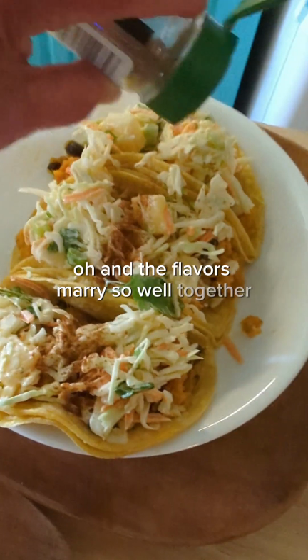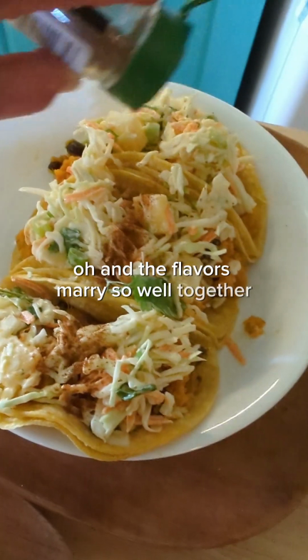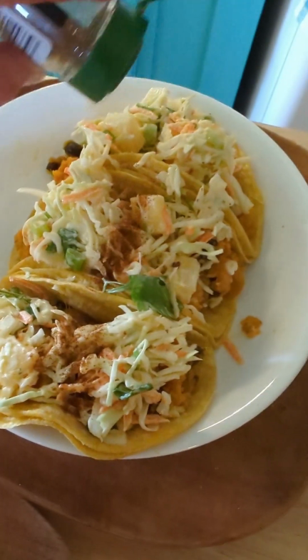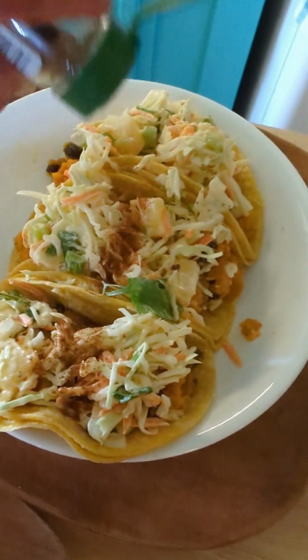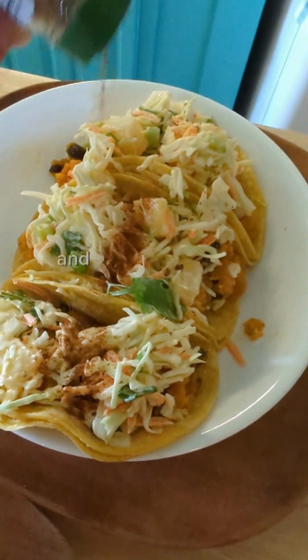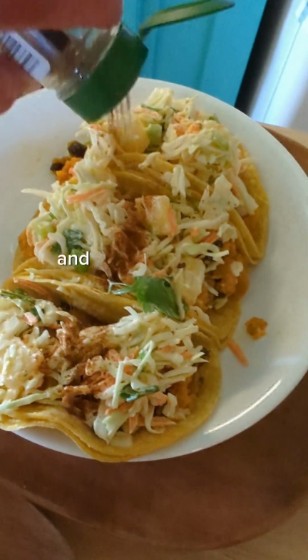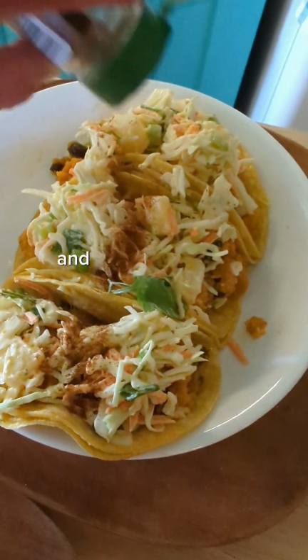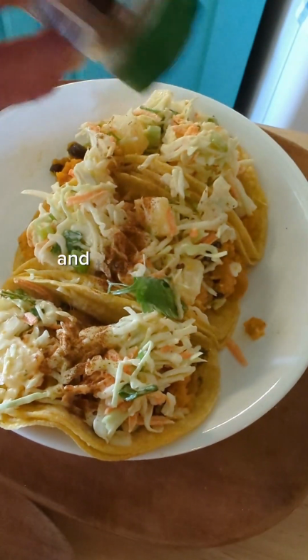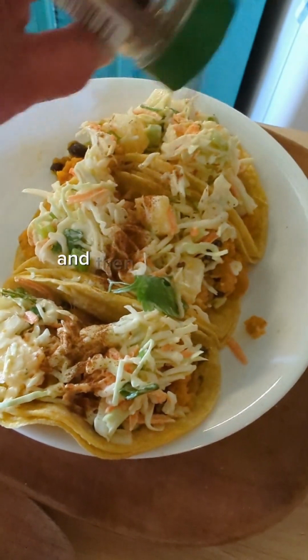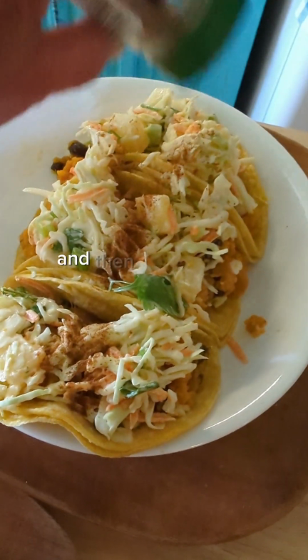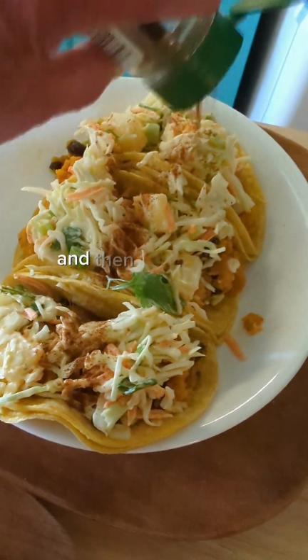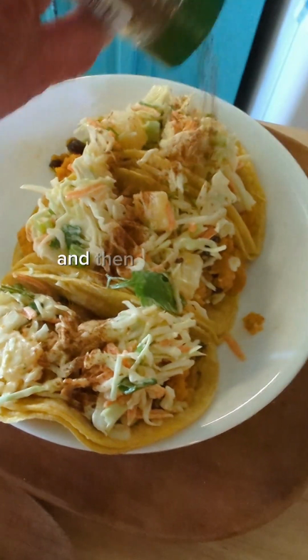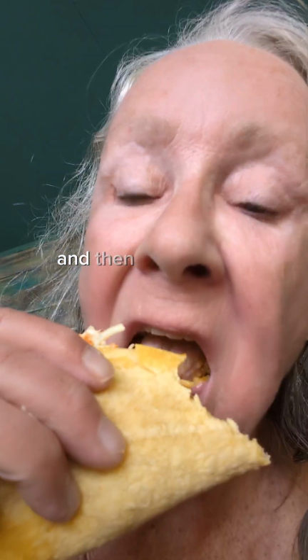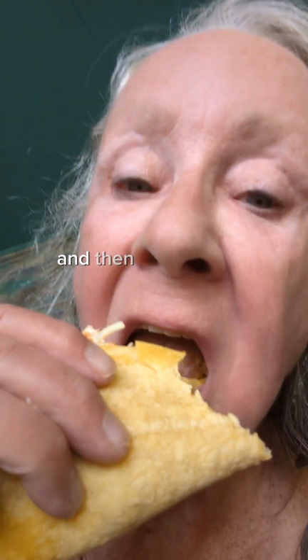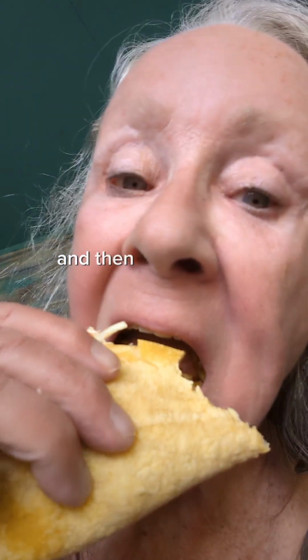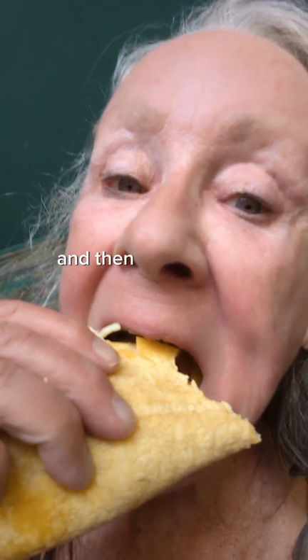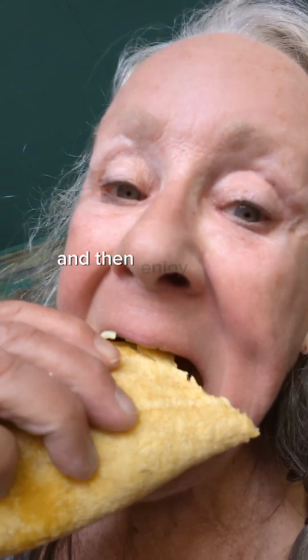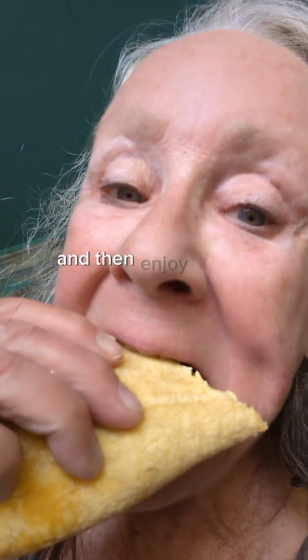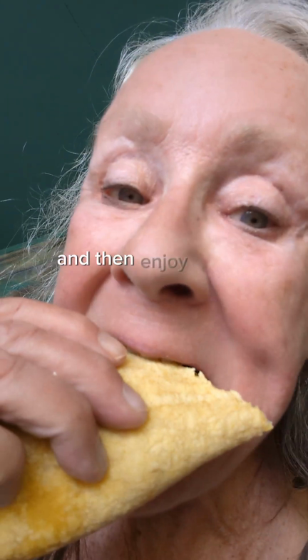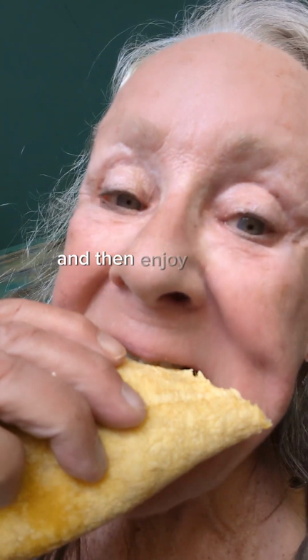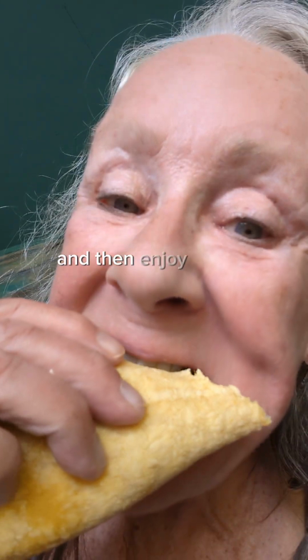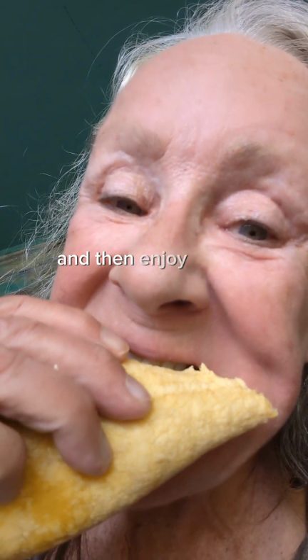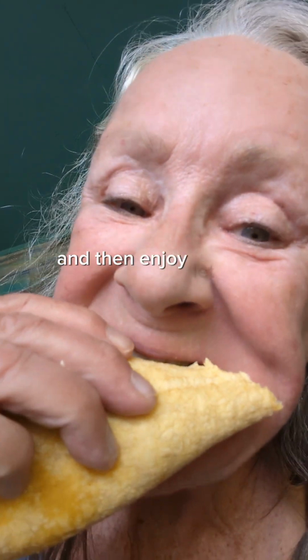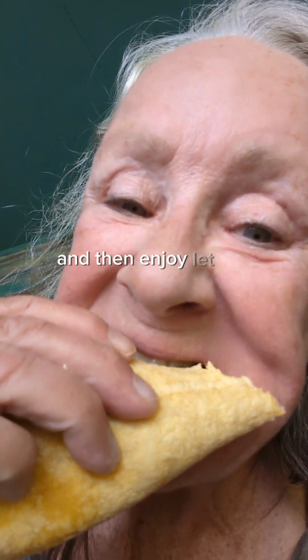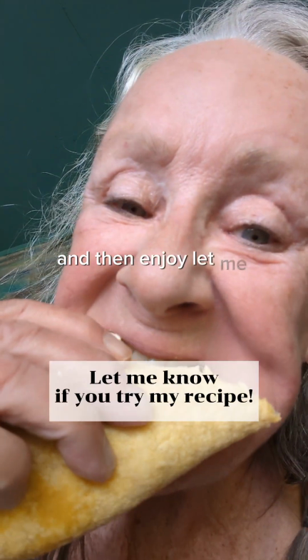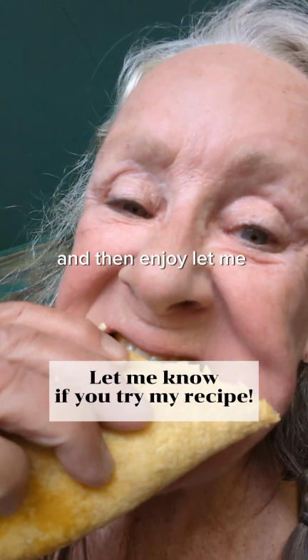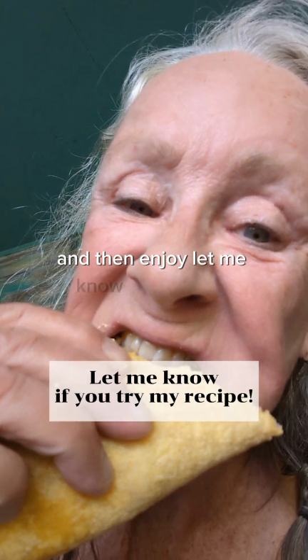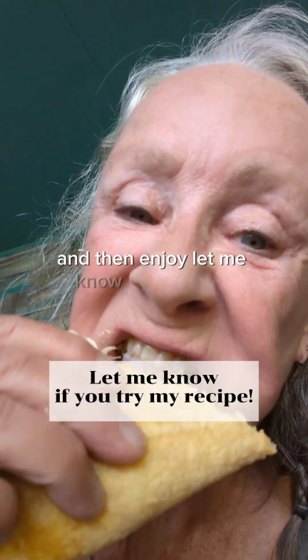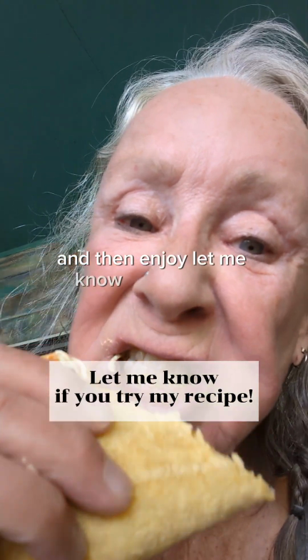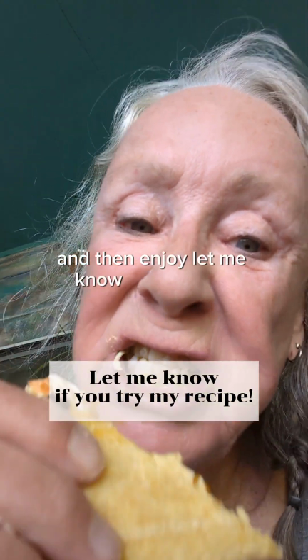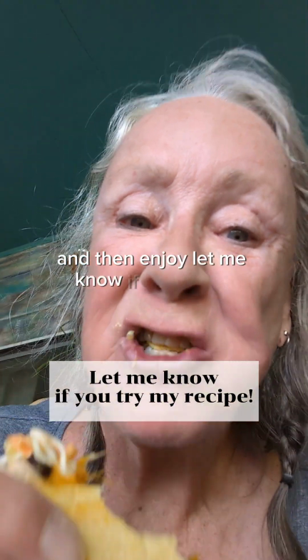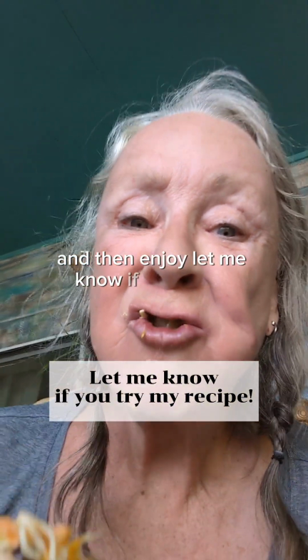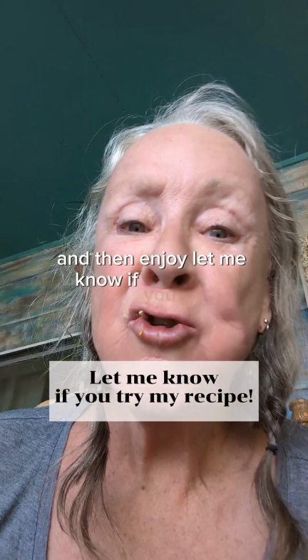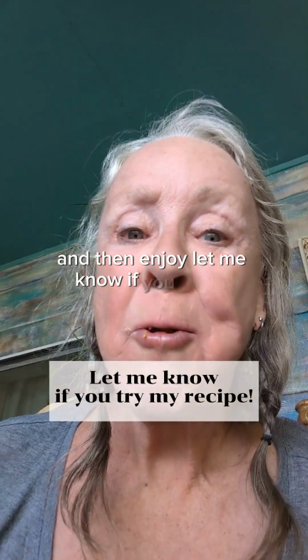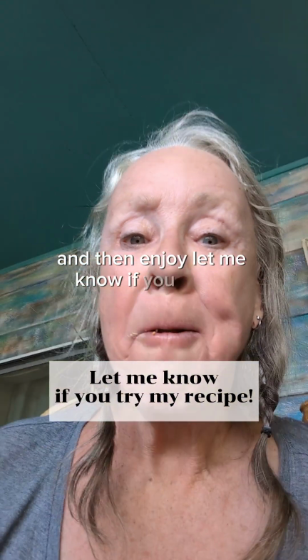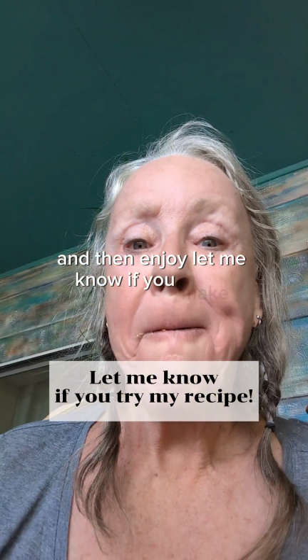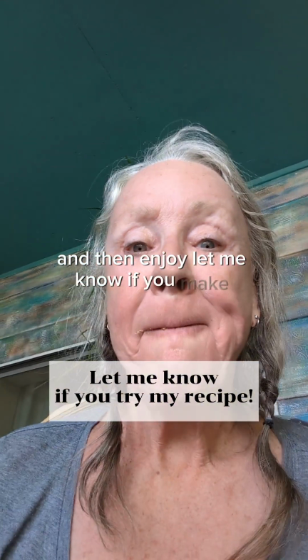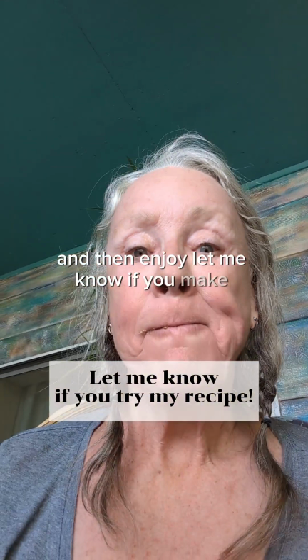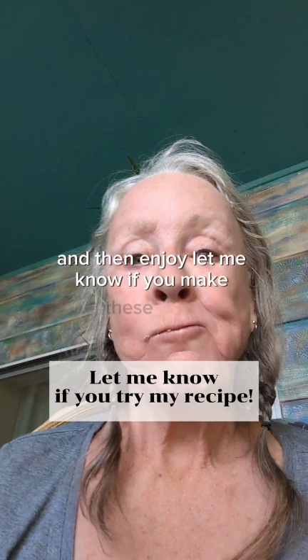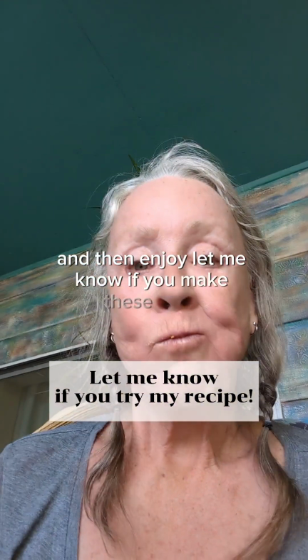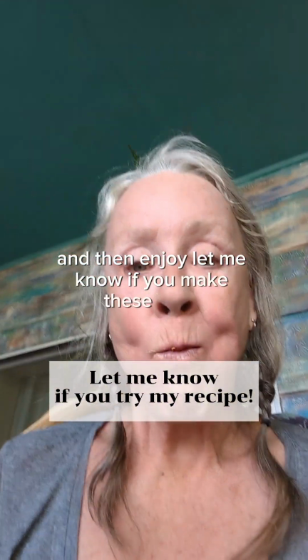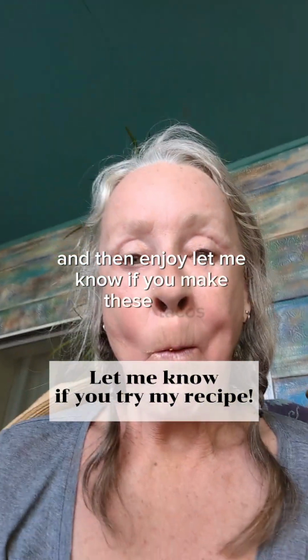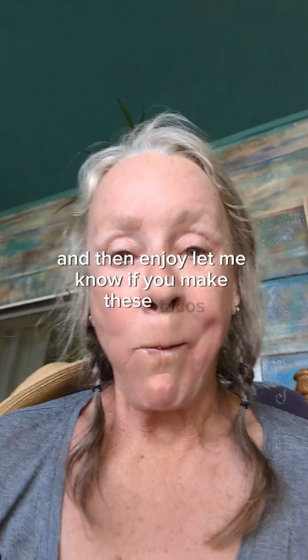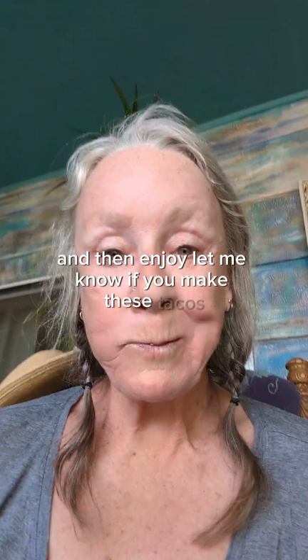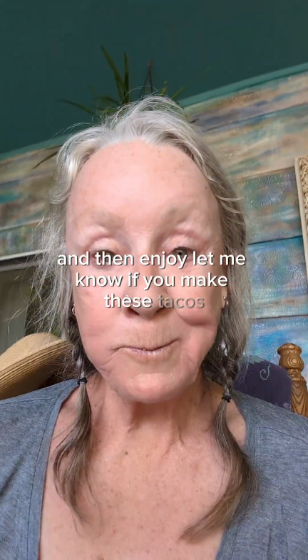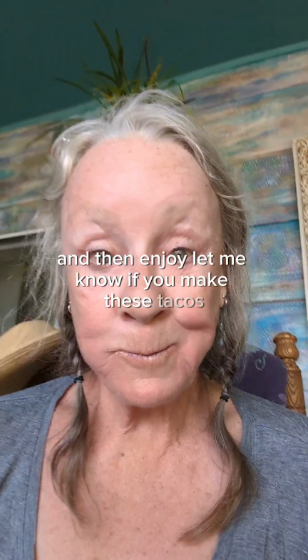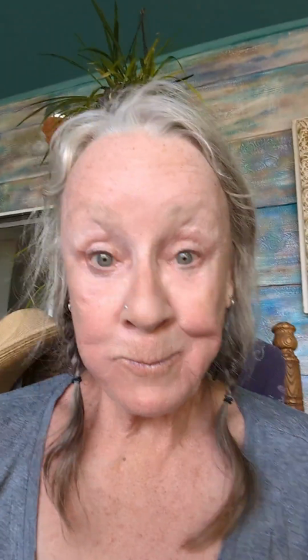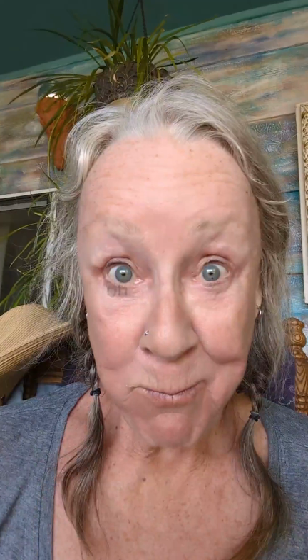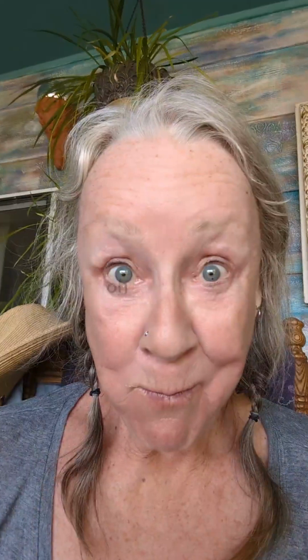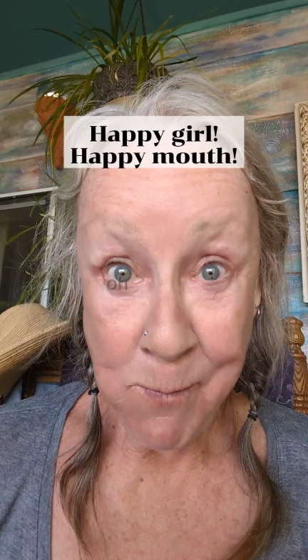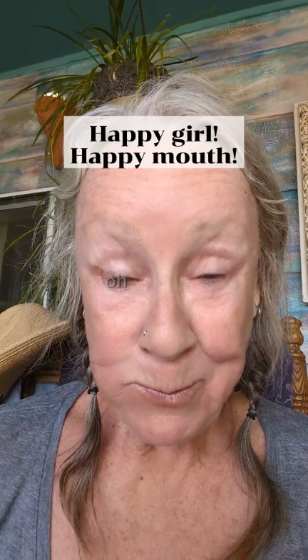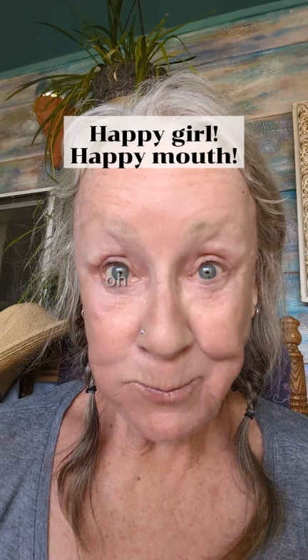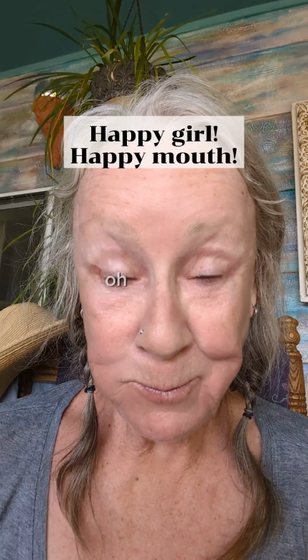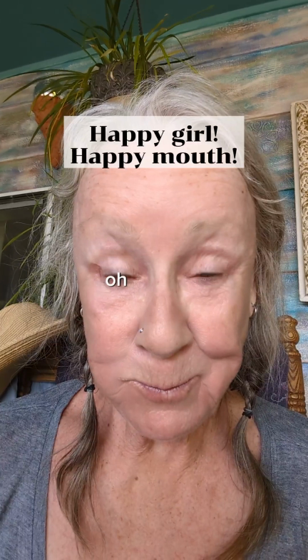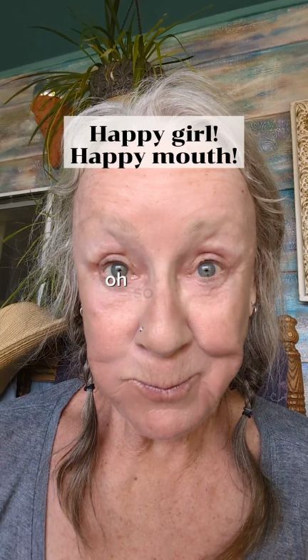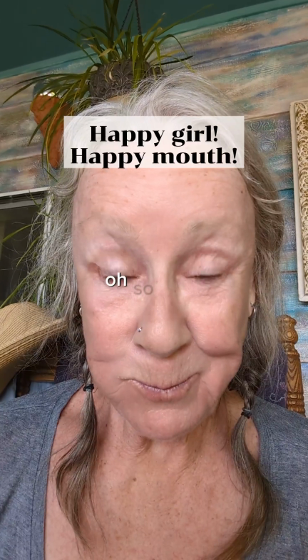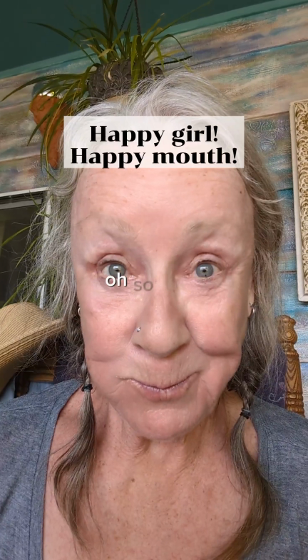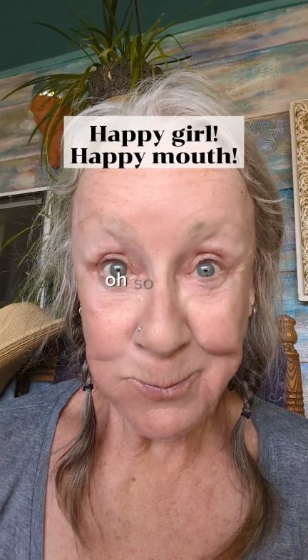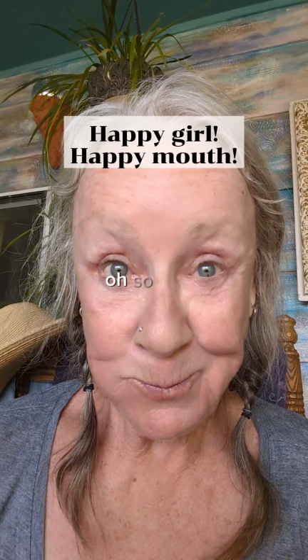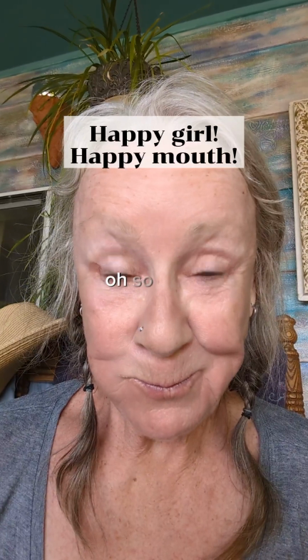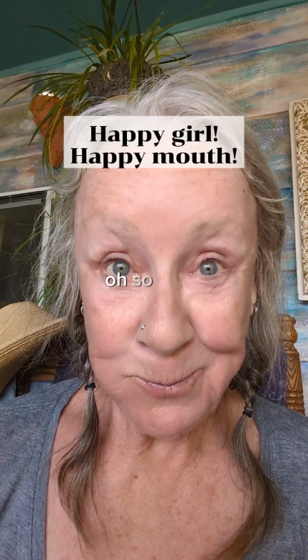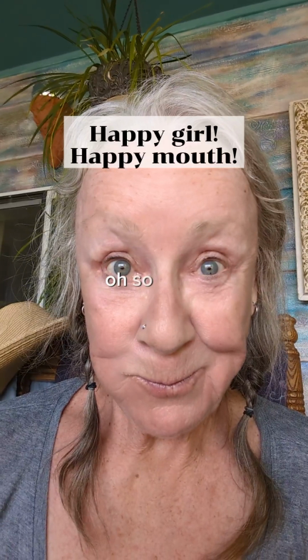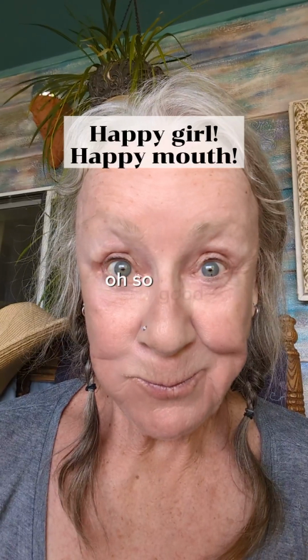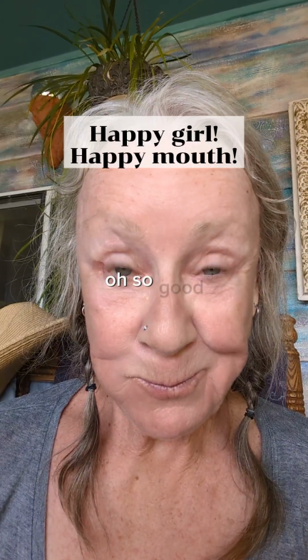And then enjoy! Let me know if you make these tacos — so good.